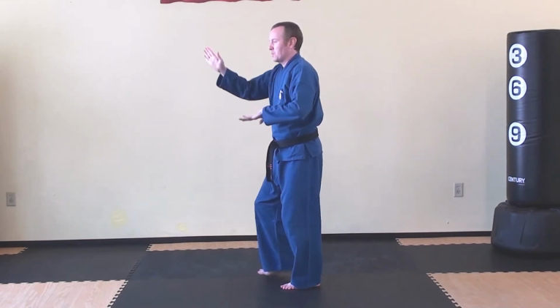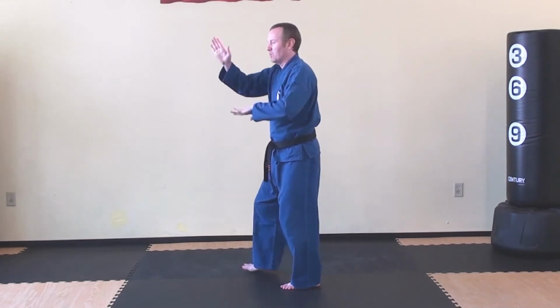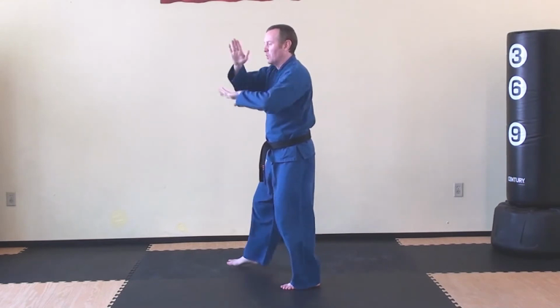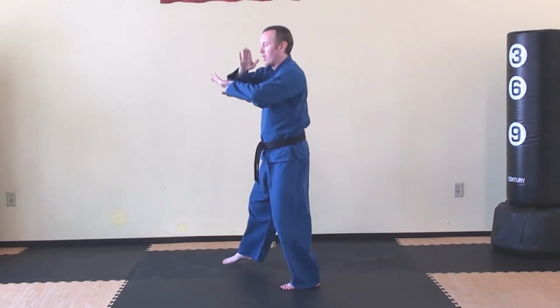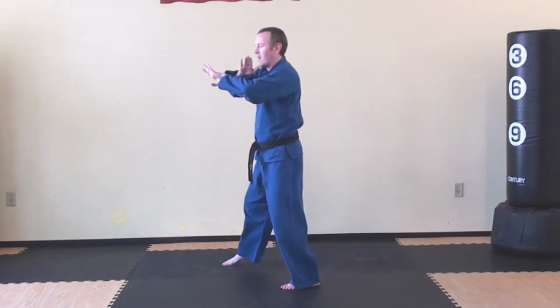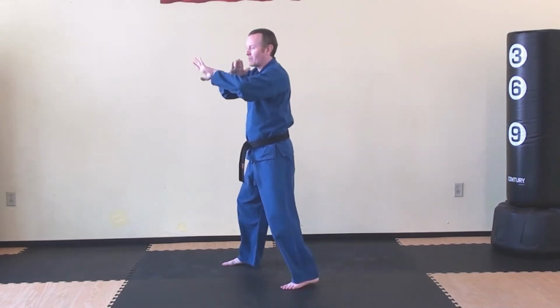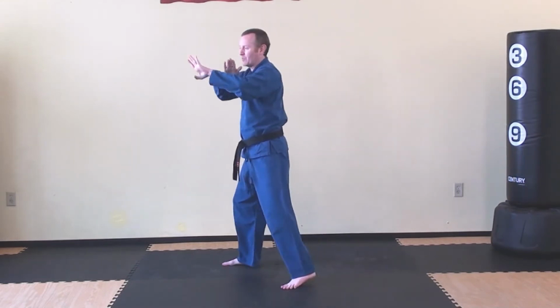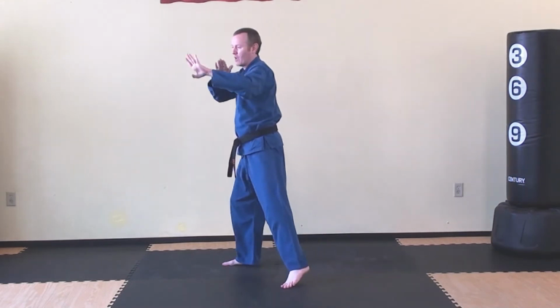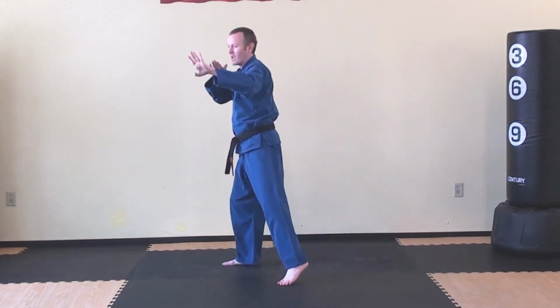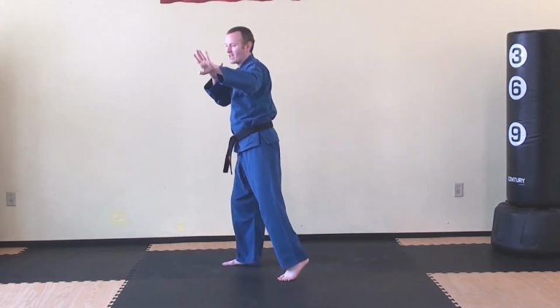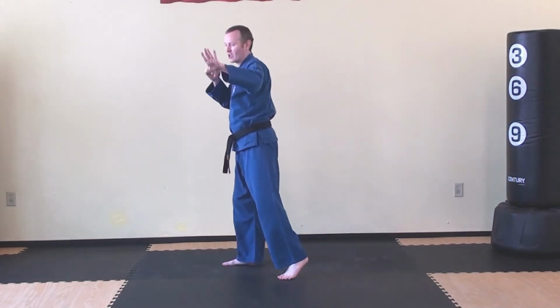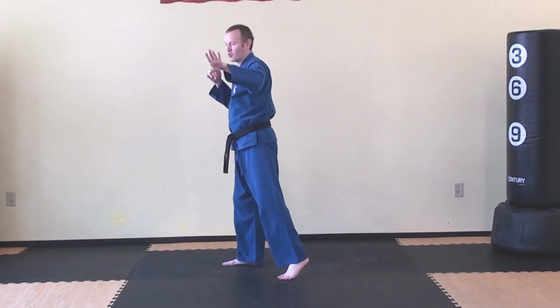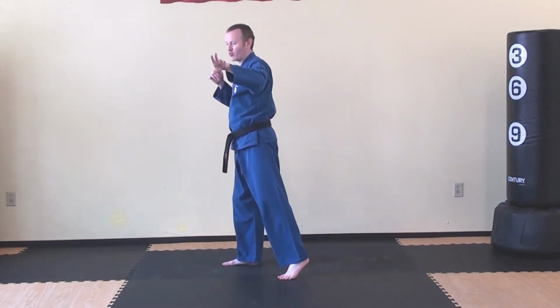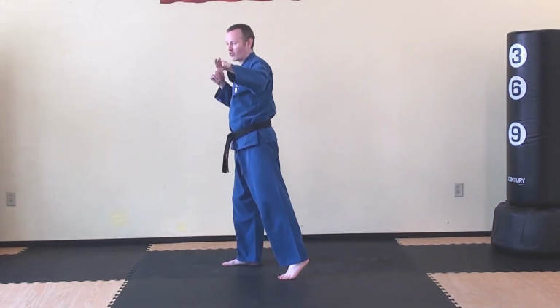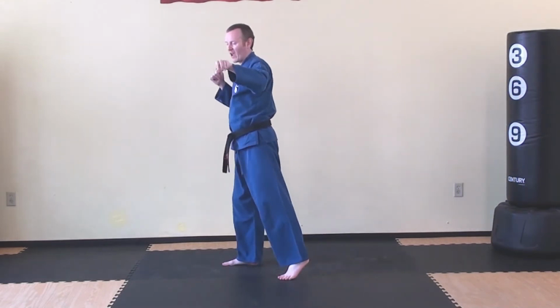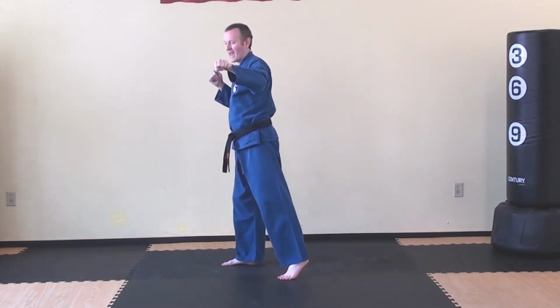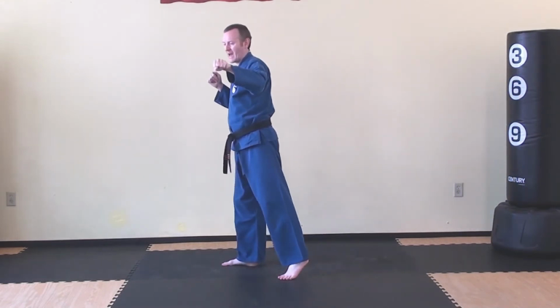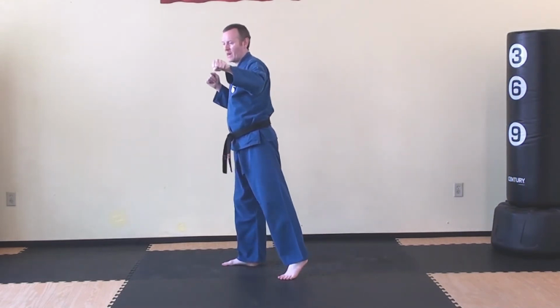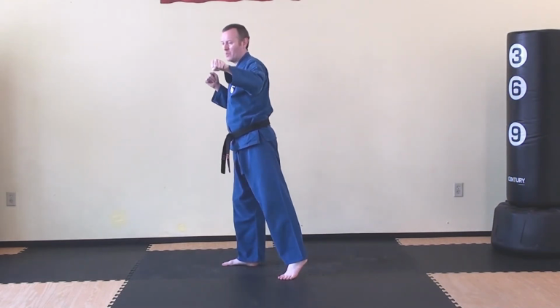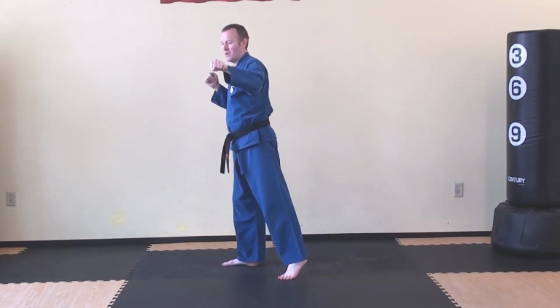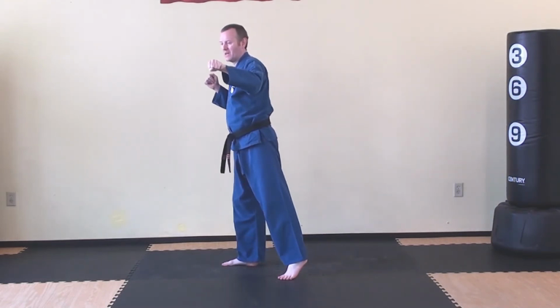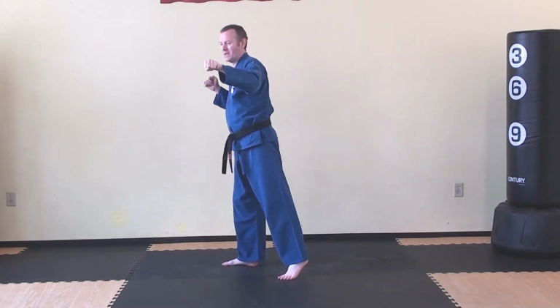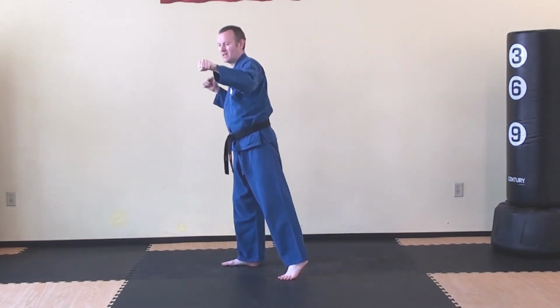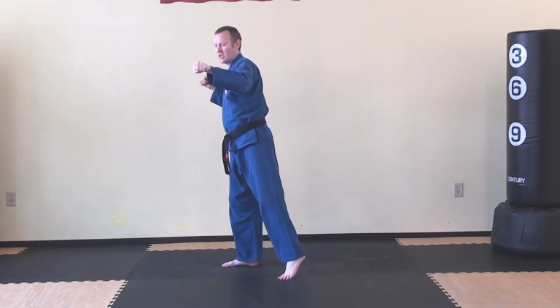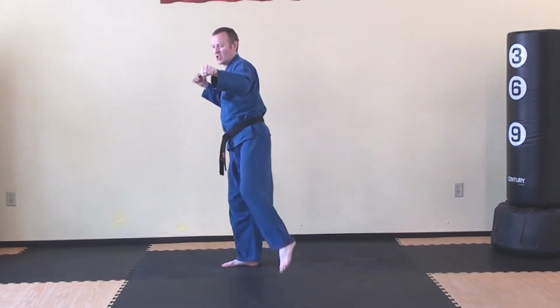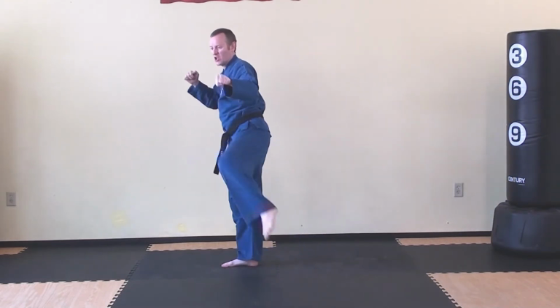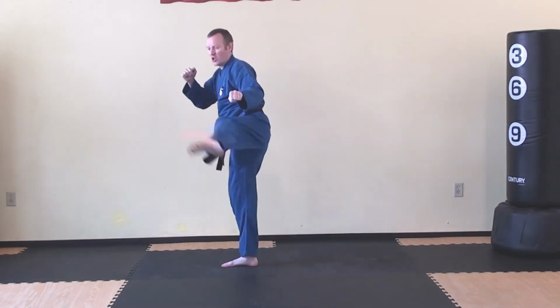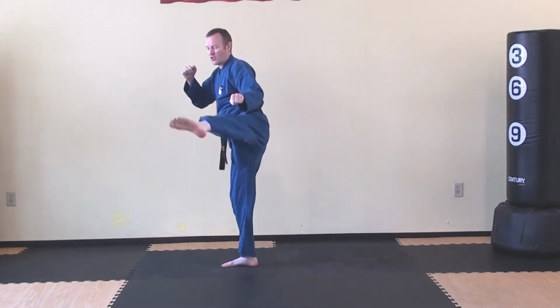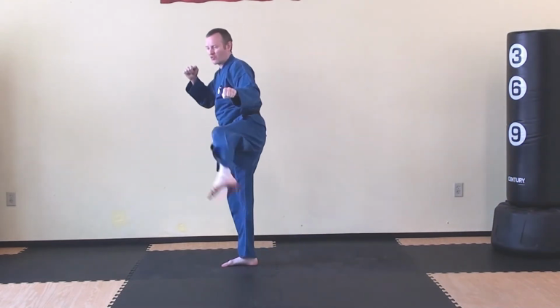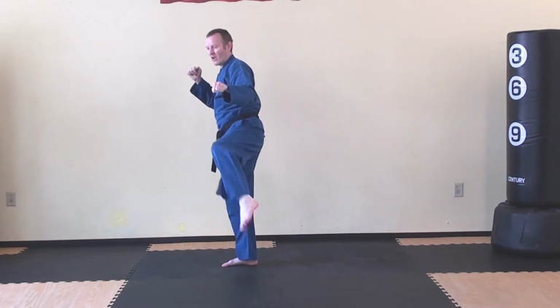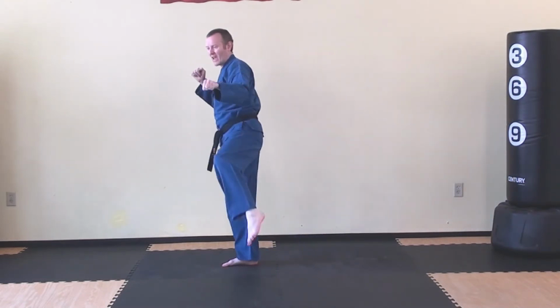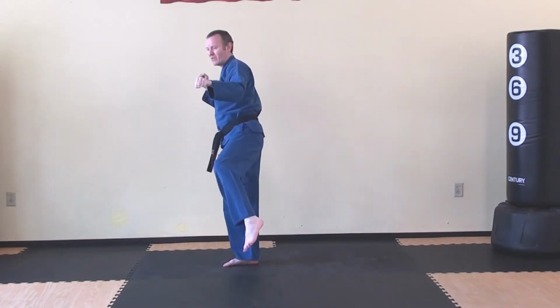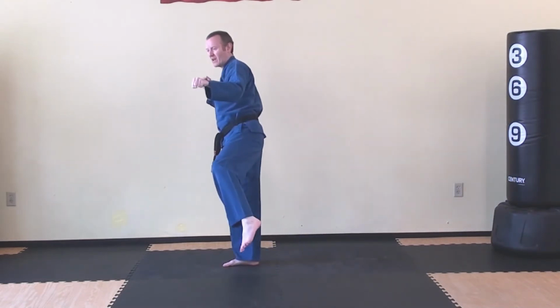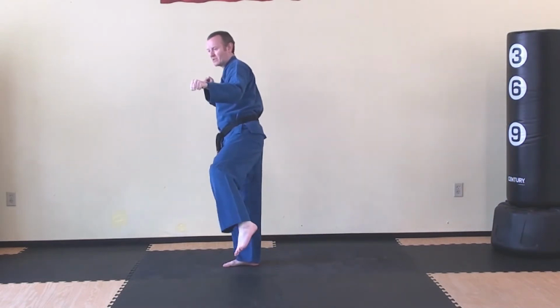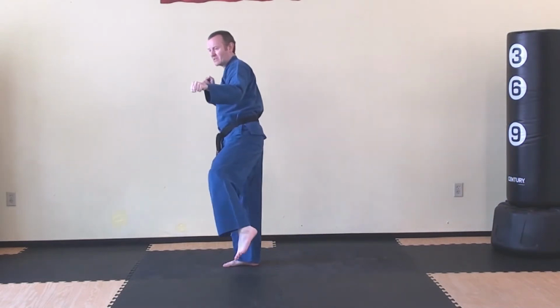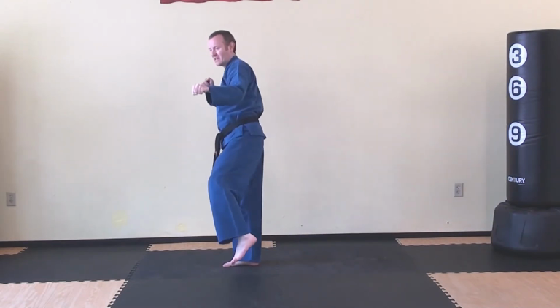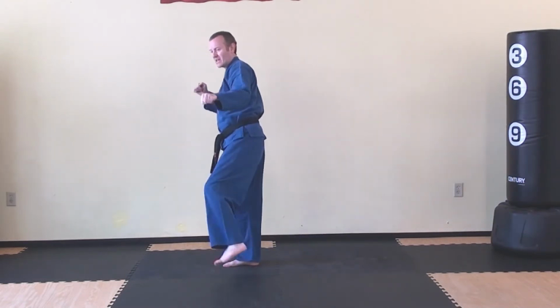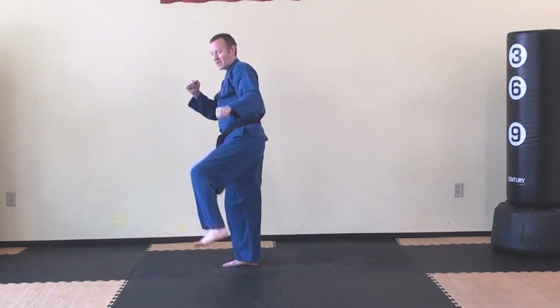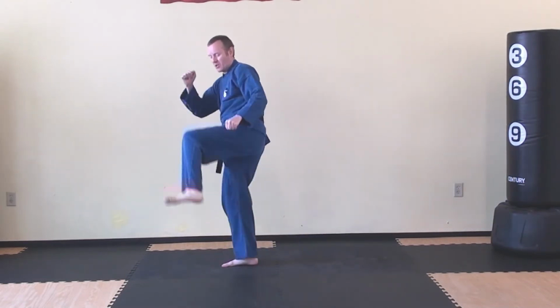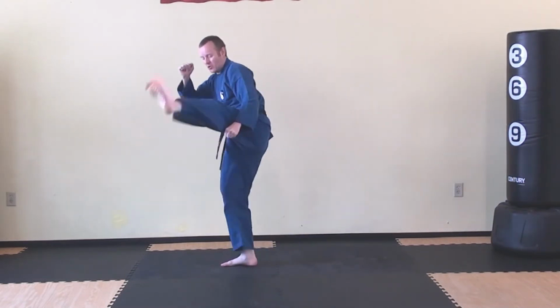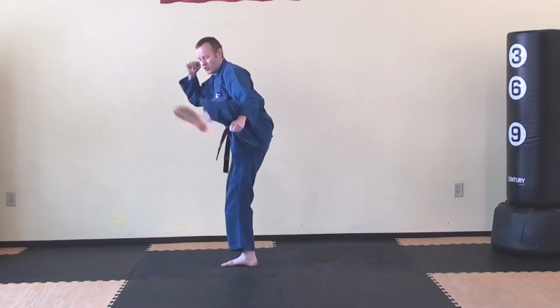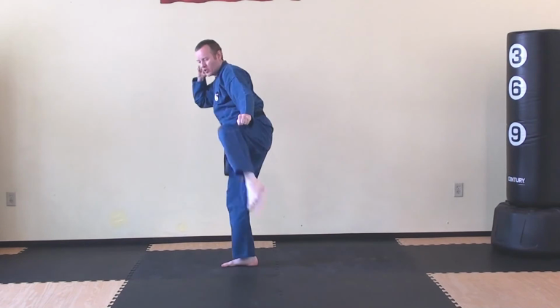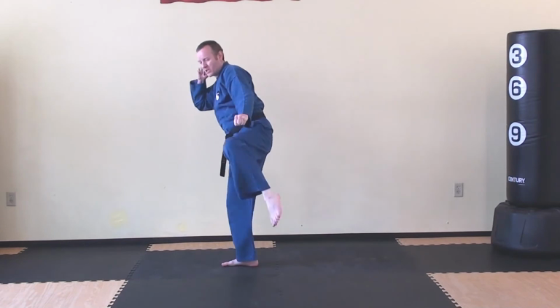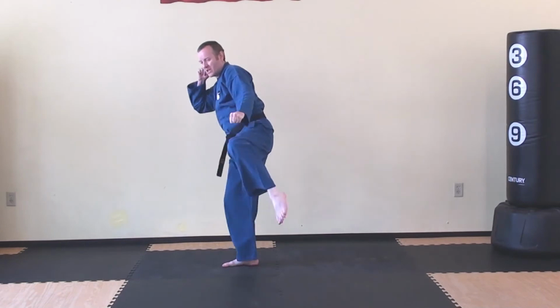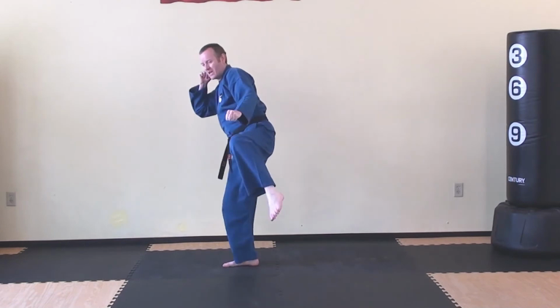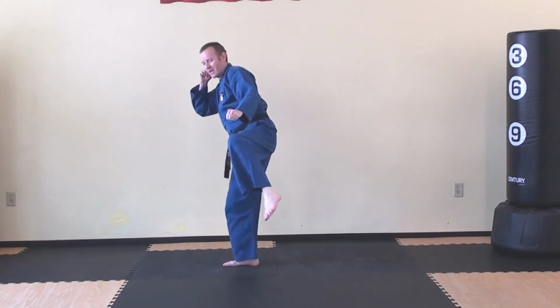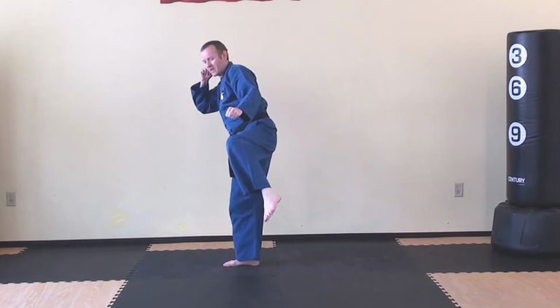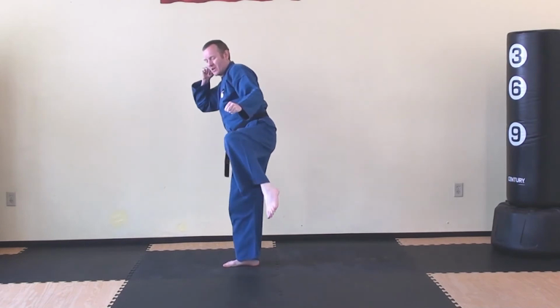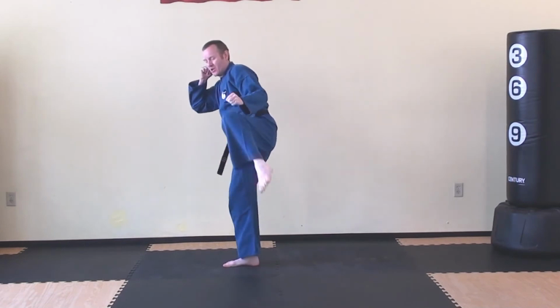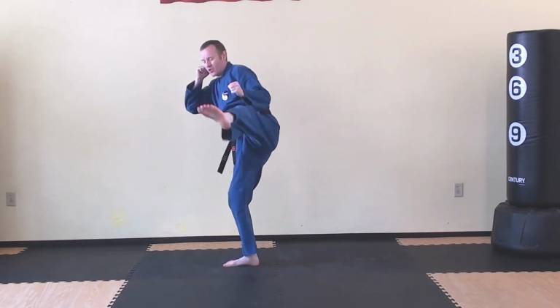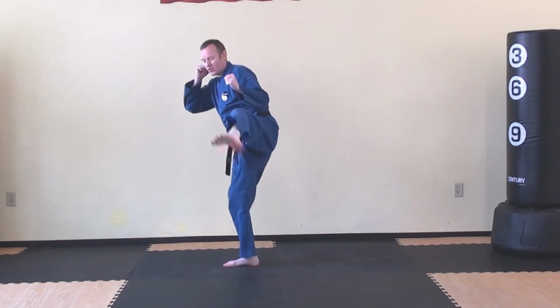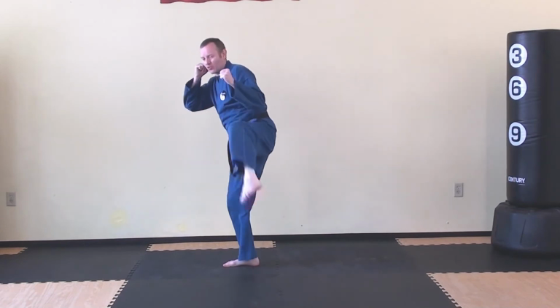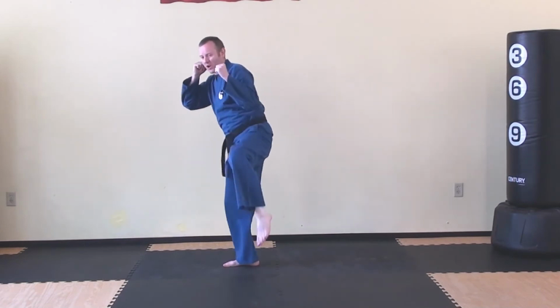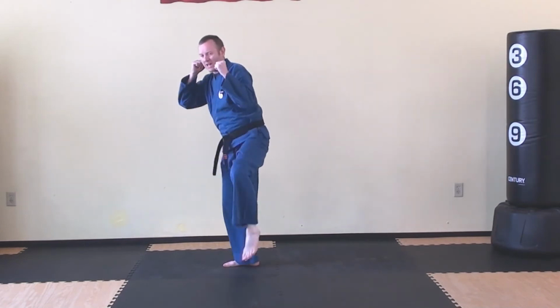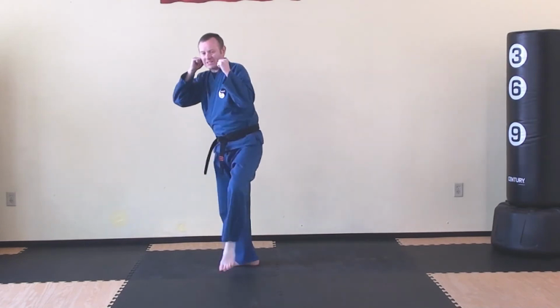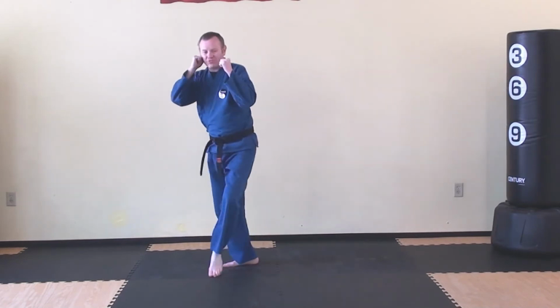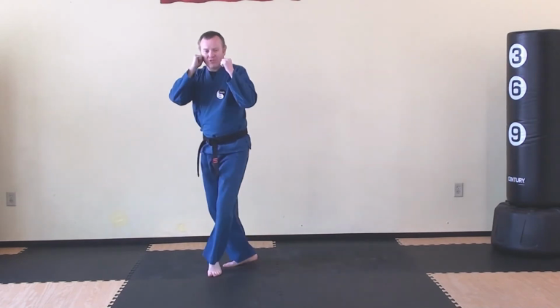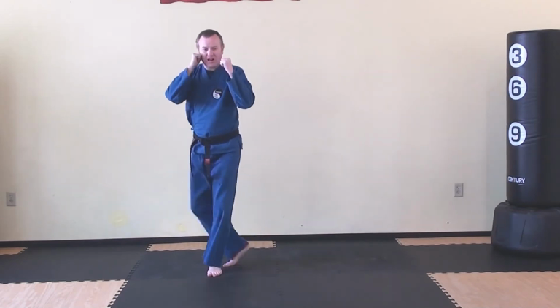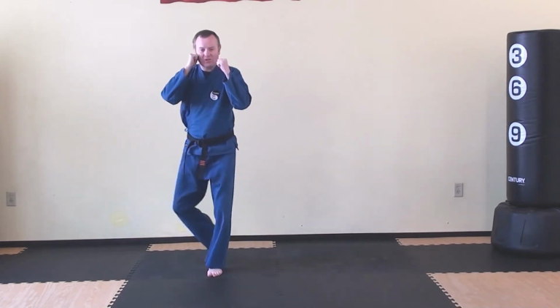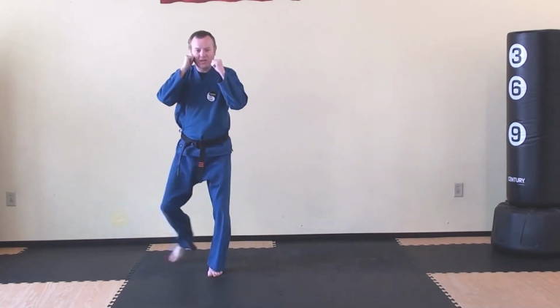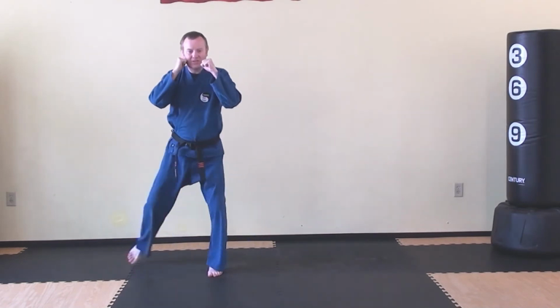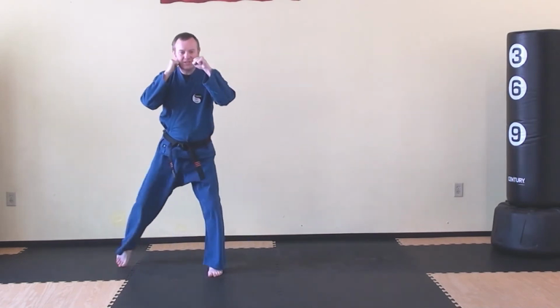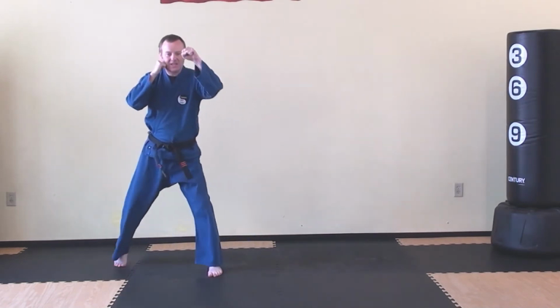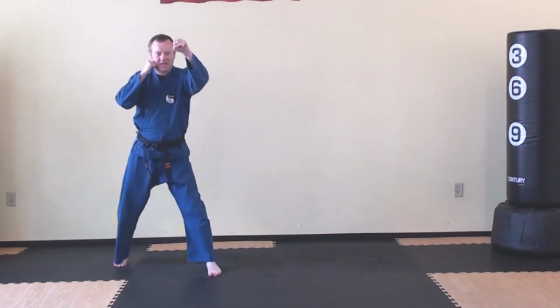Block, block, grab, roundhouse kick, hook kick, rise and roundhouse kick.